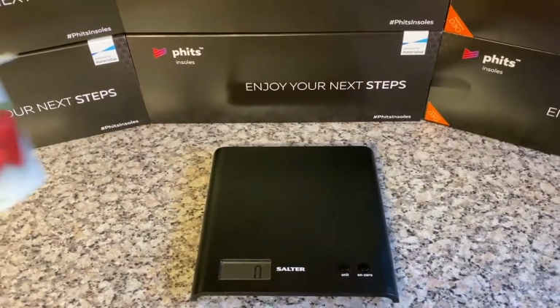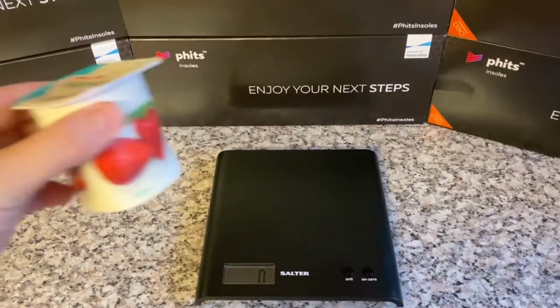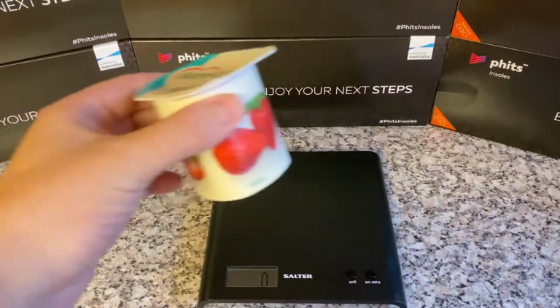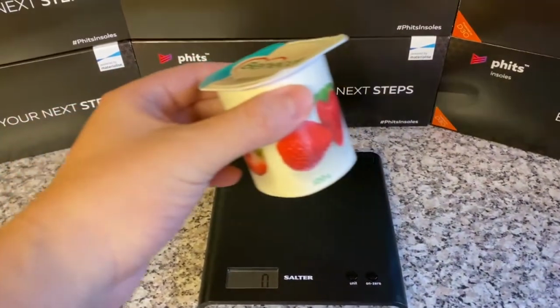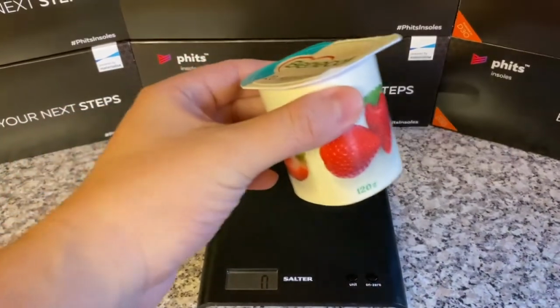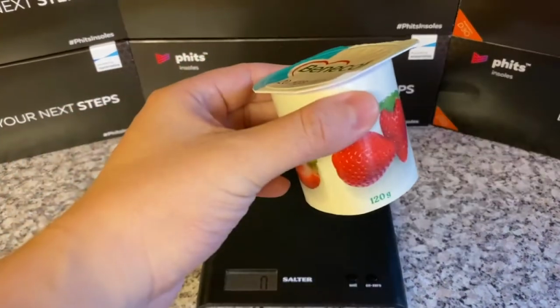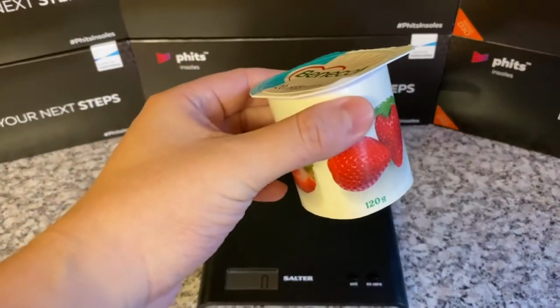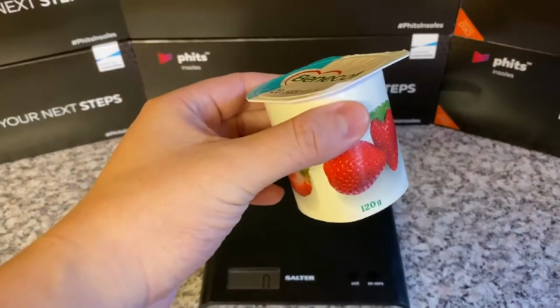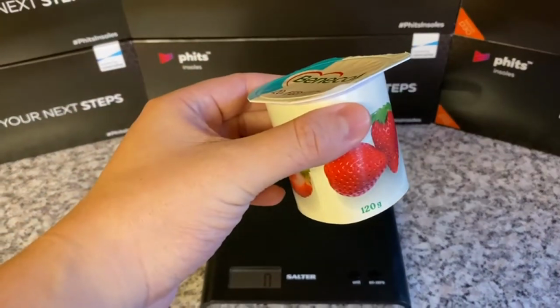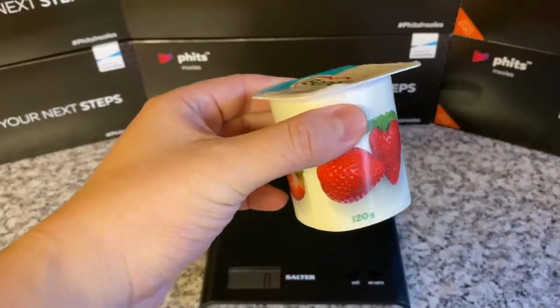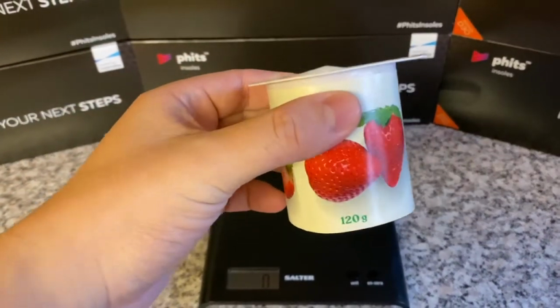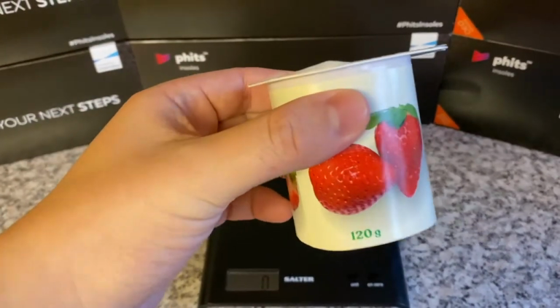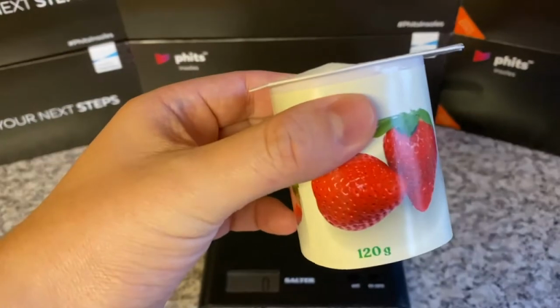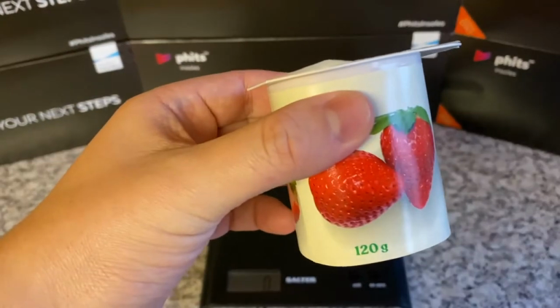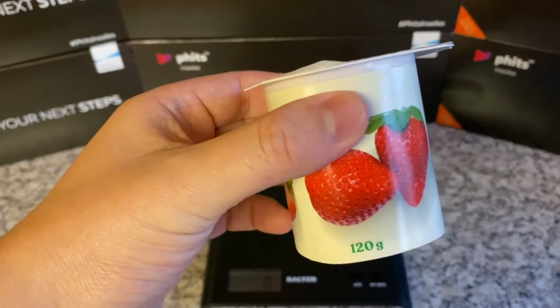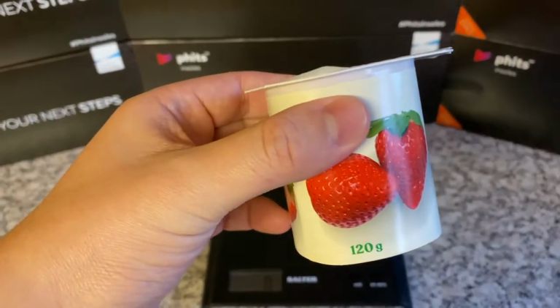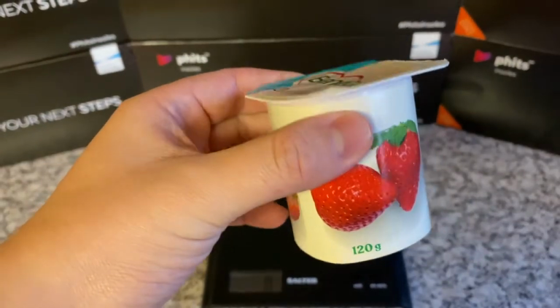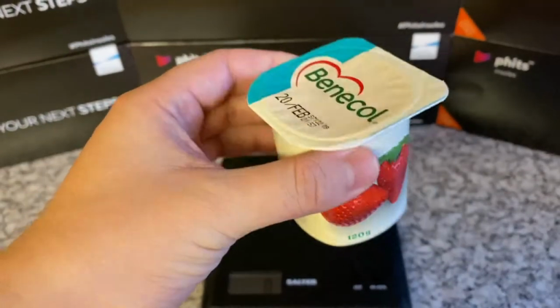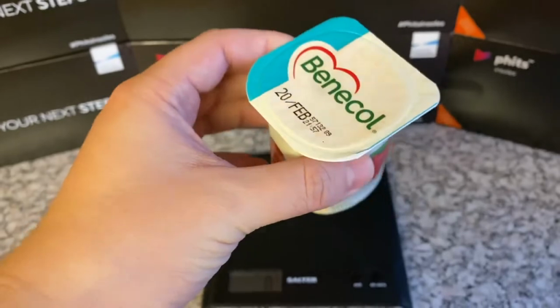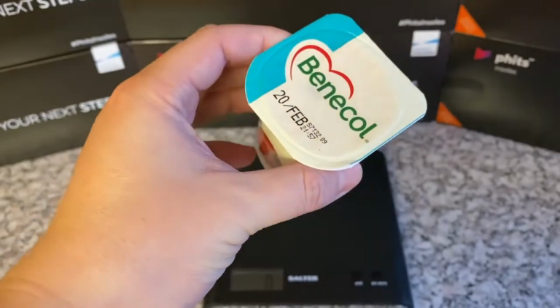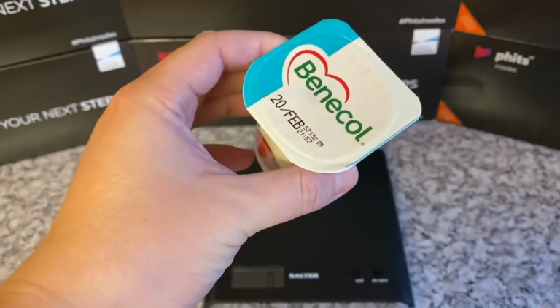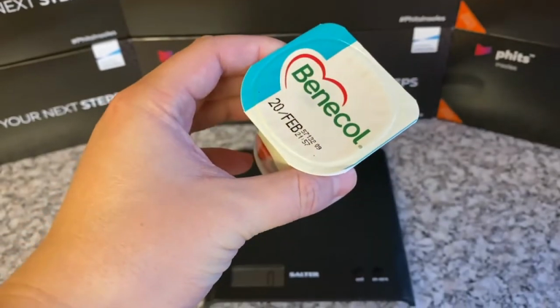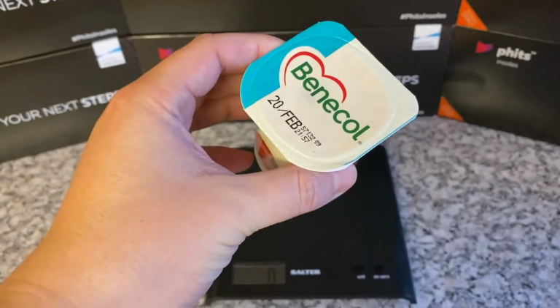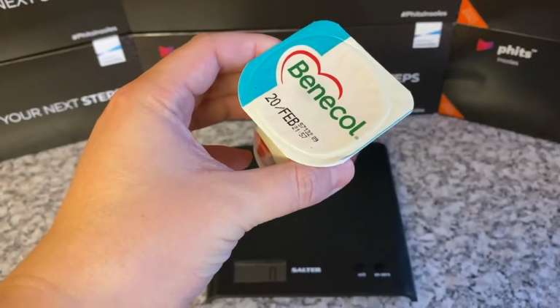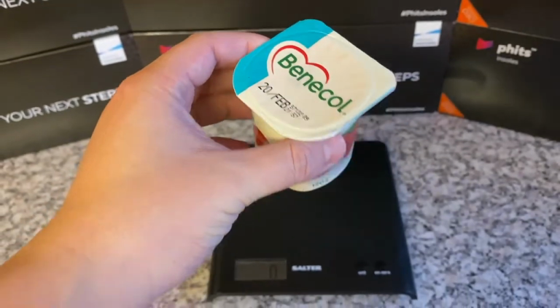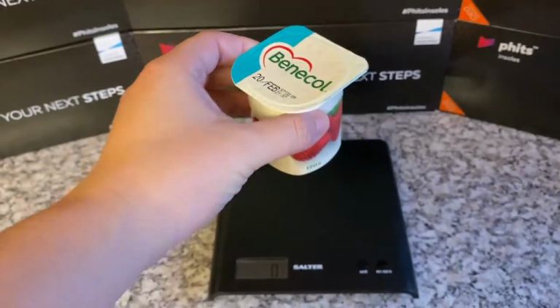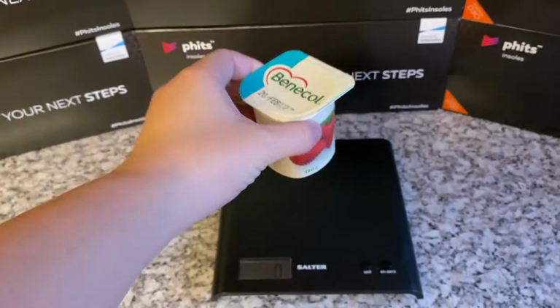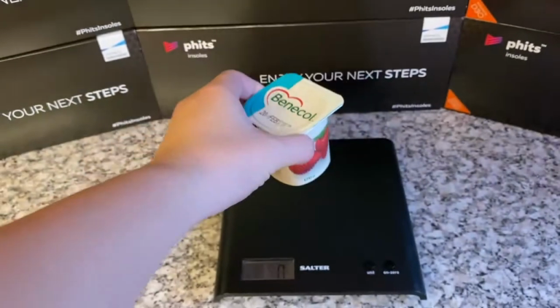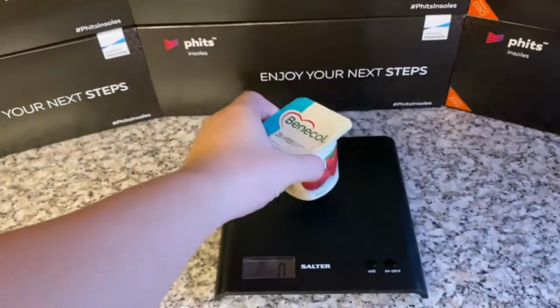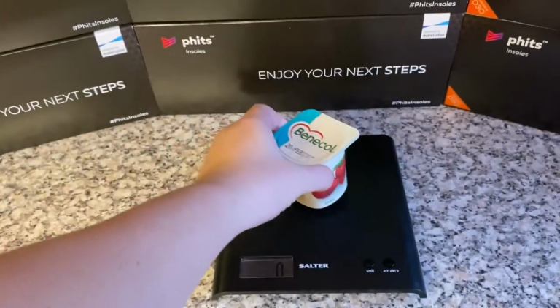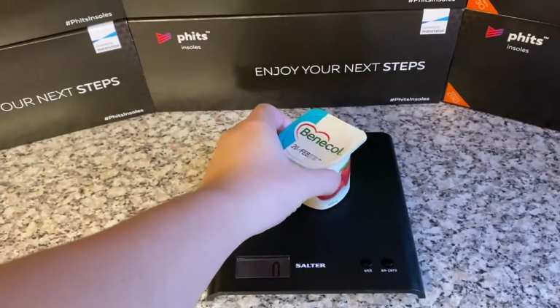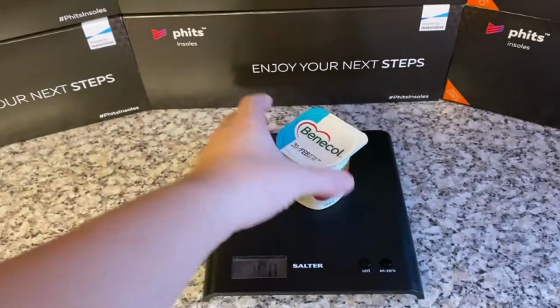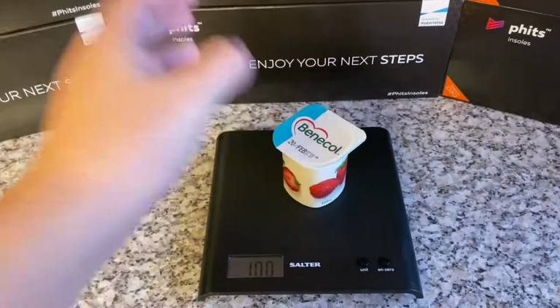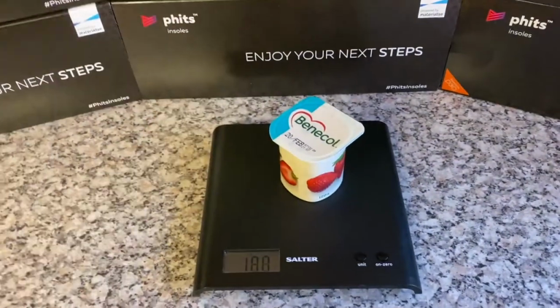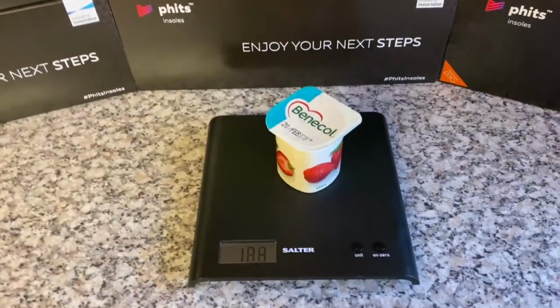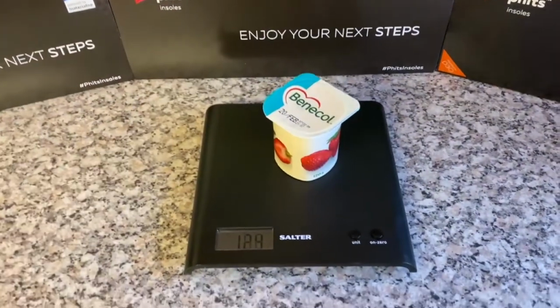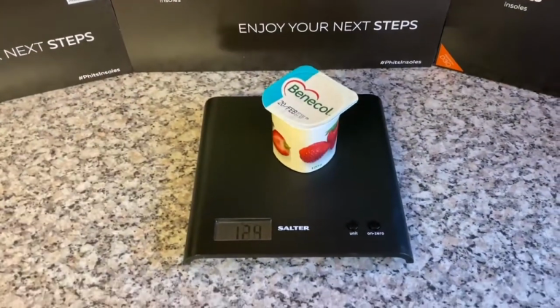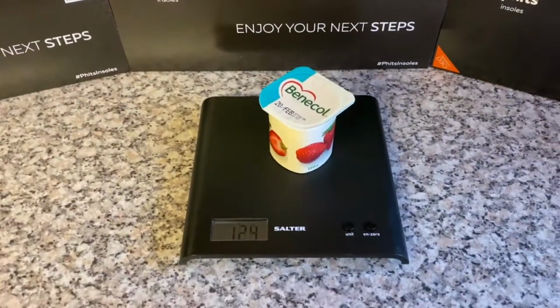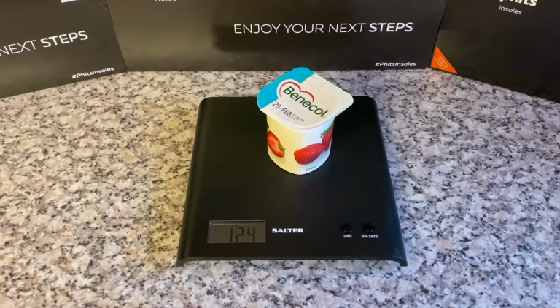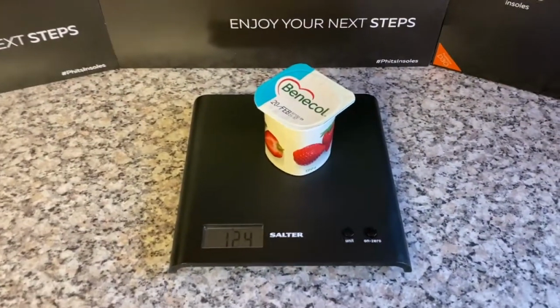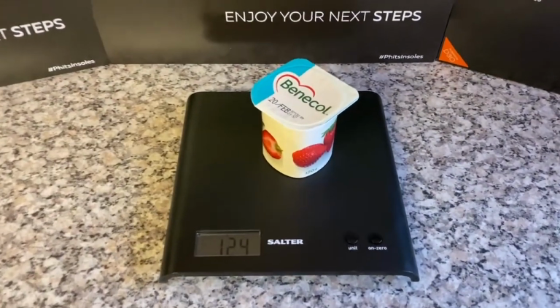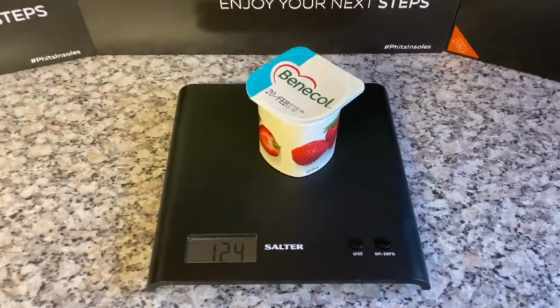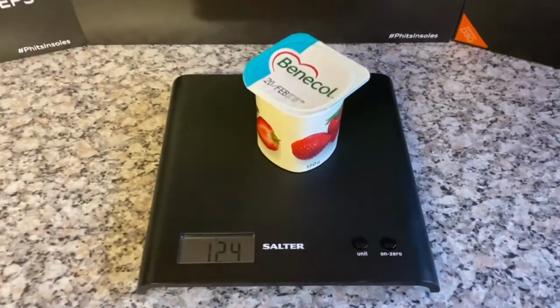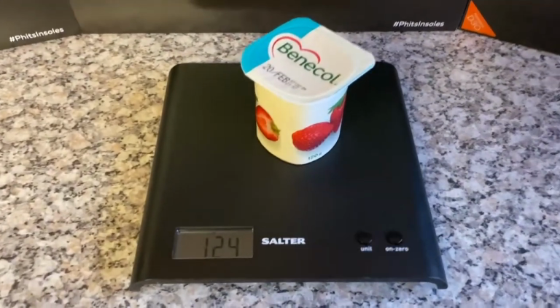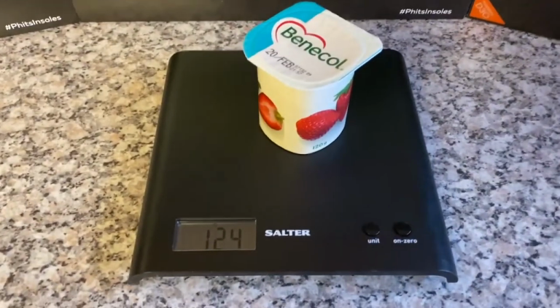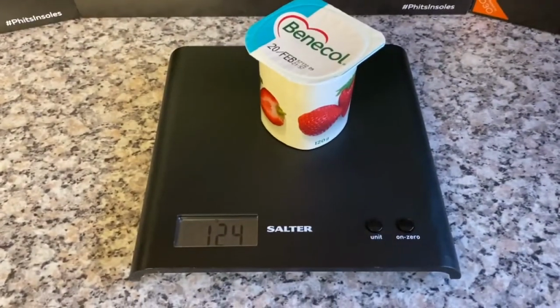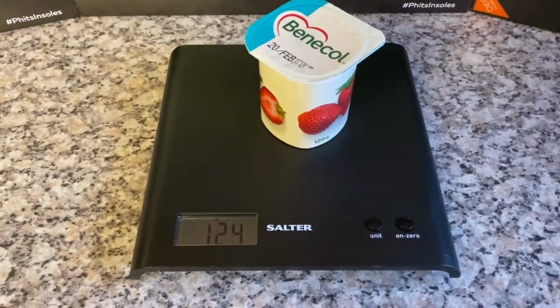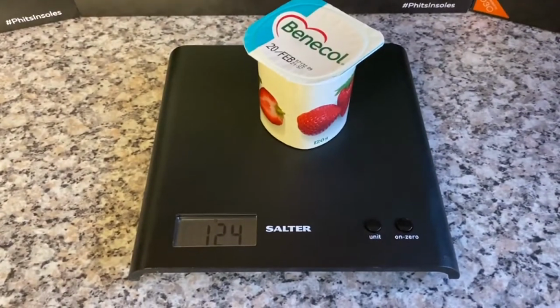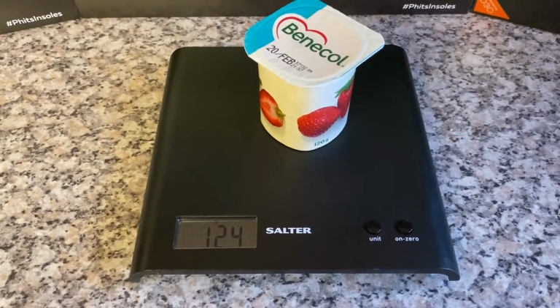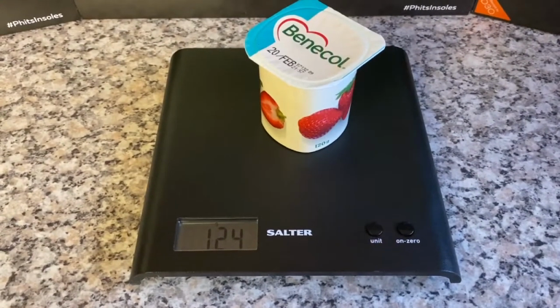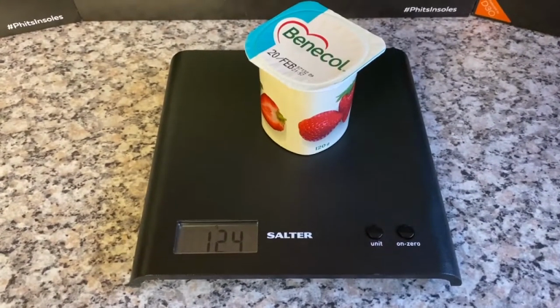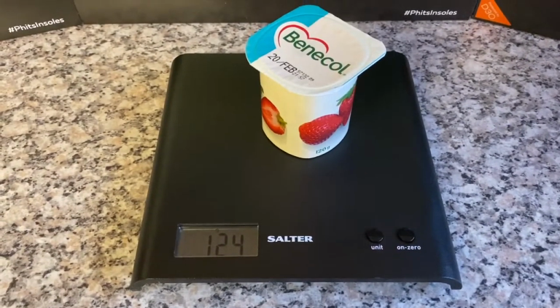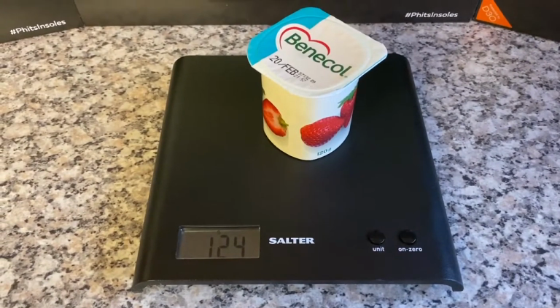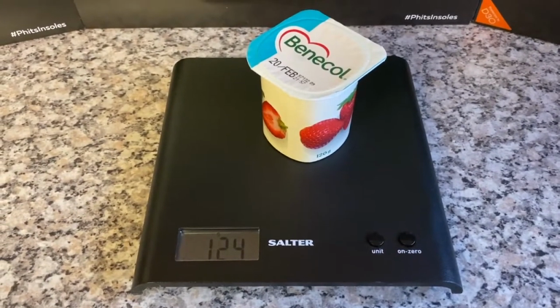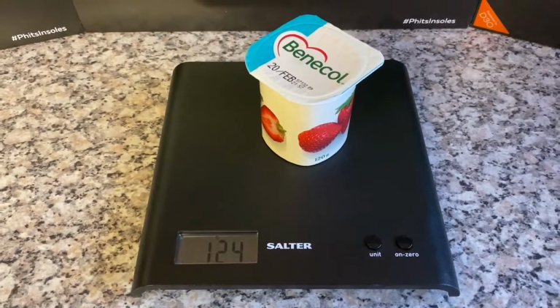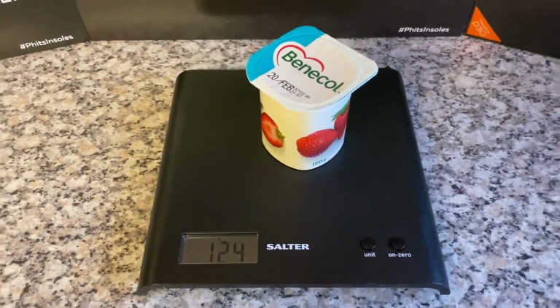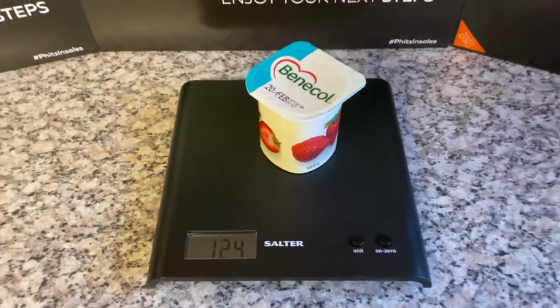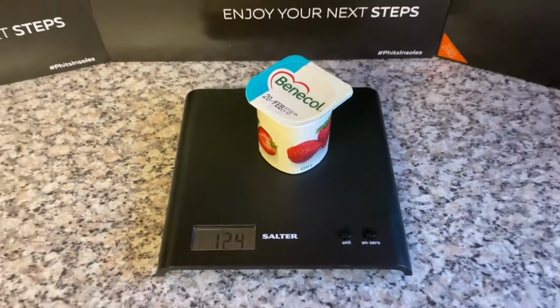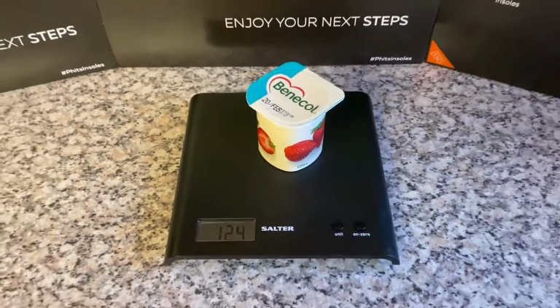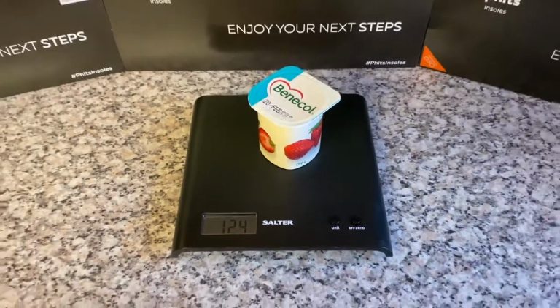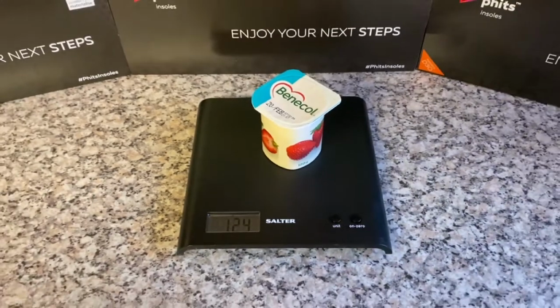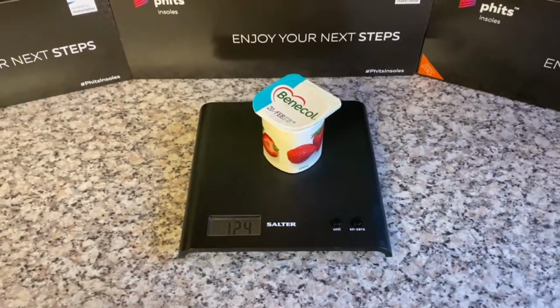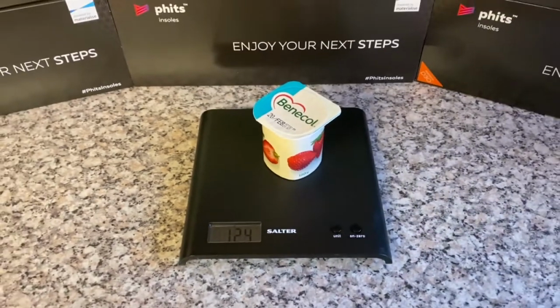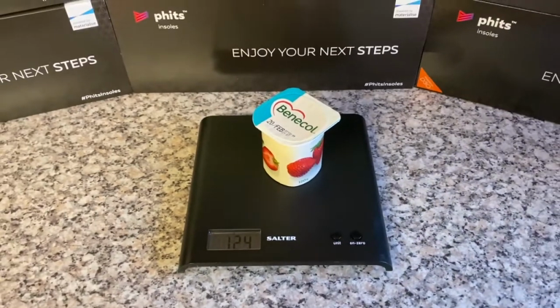First up we have a yoghurt, 120g to be precise, plus a few grams for the packaging — 124g.